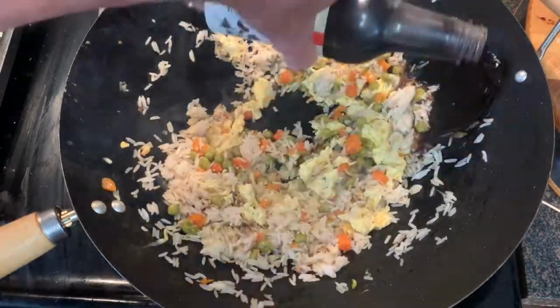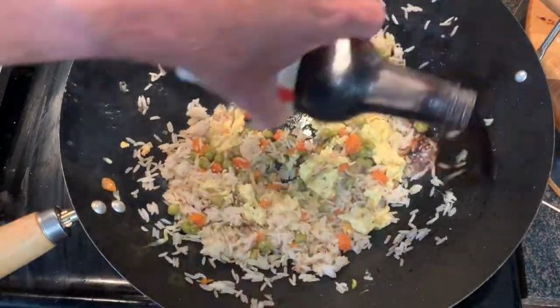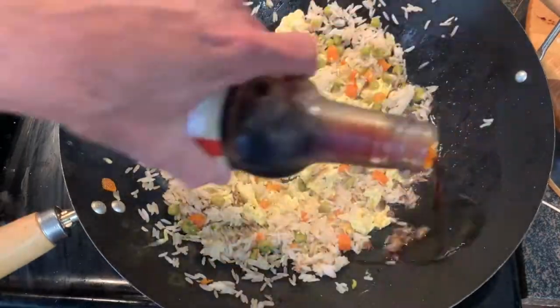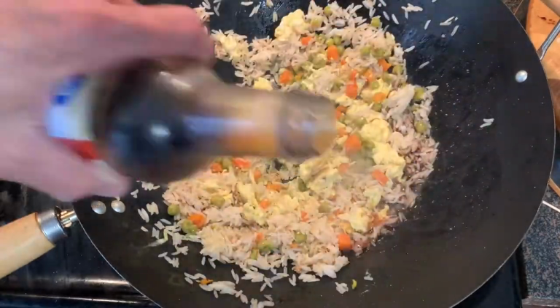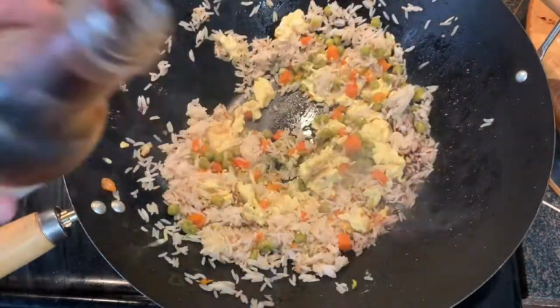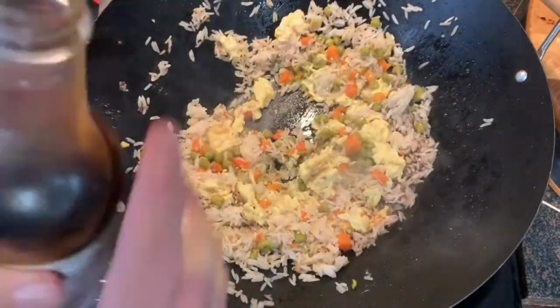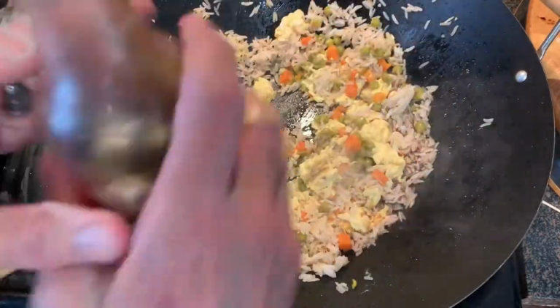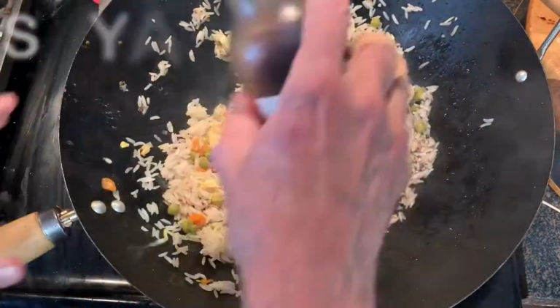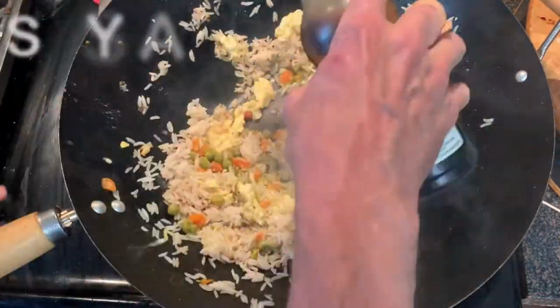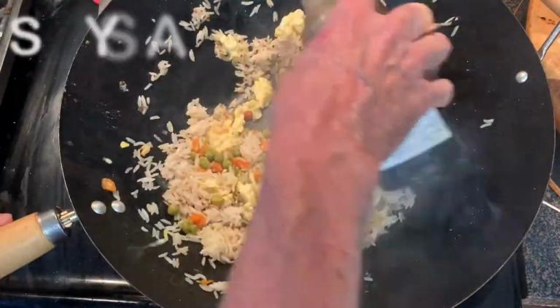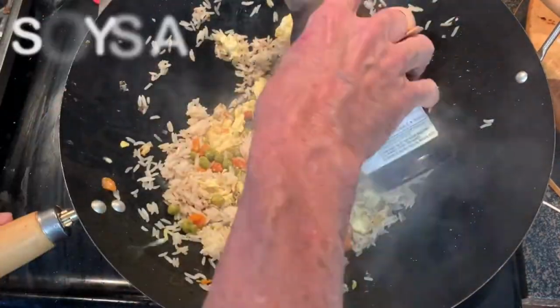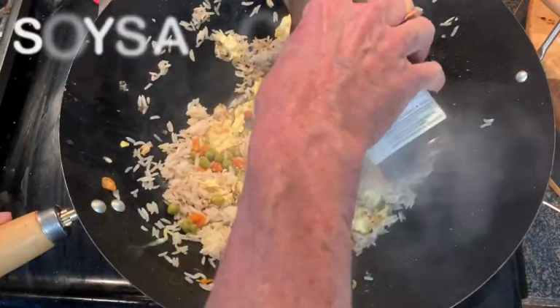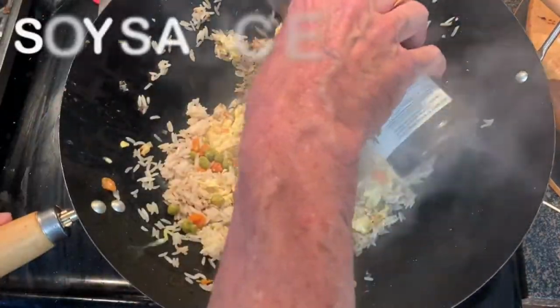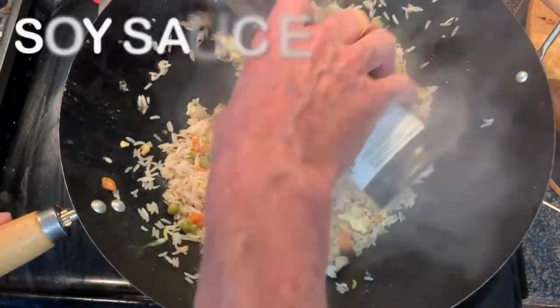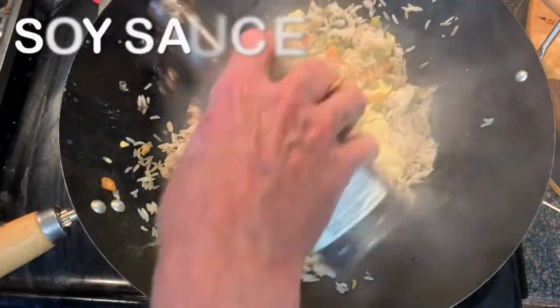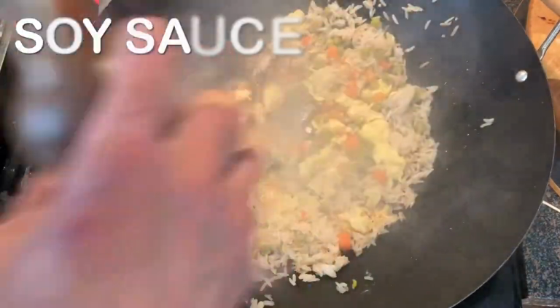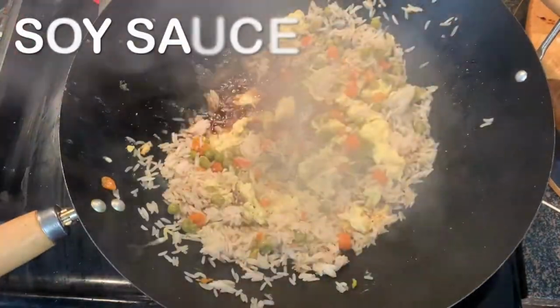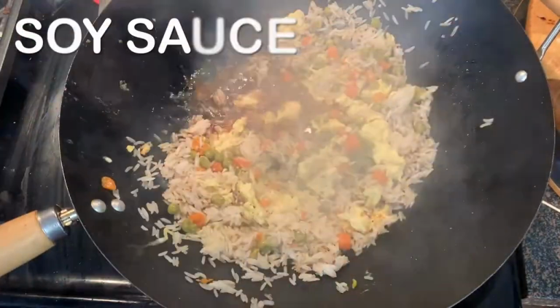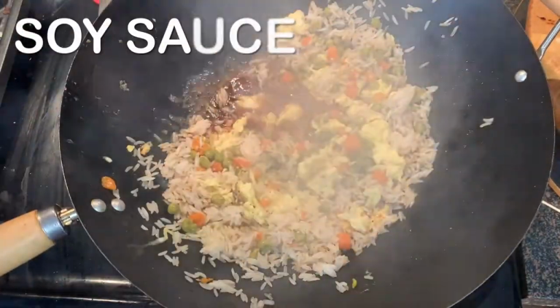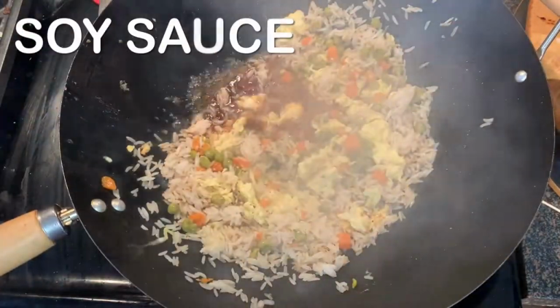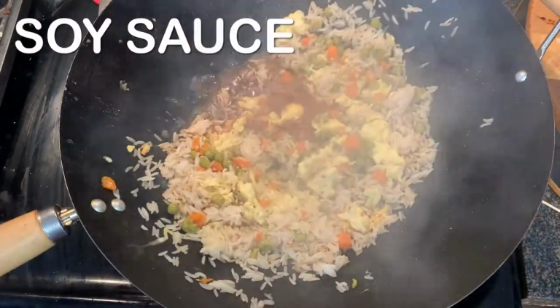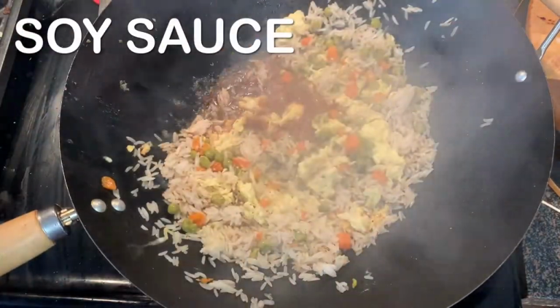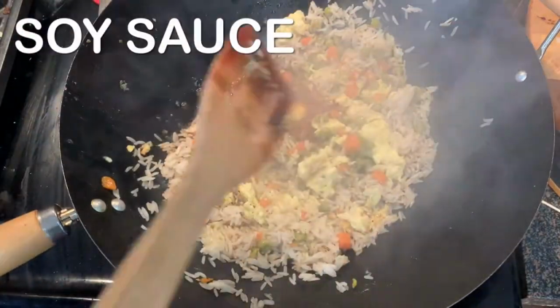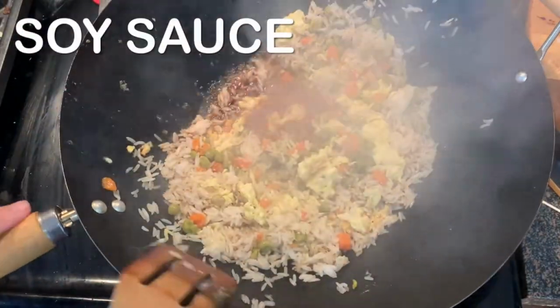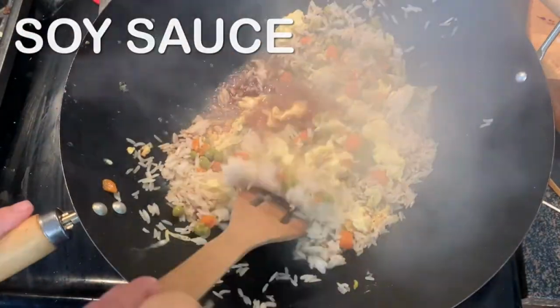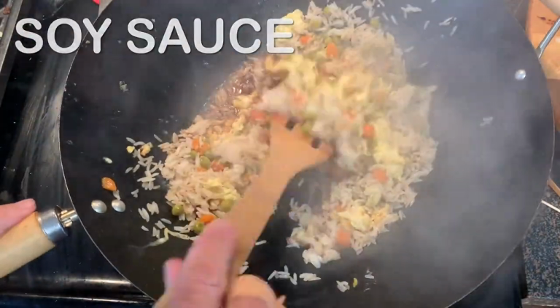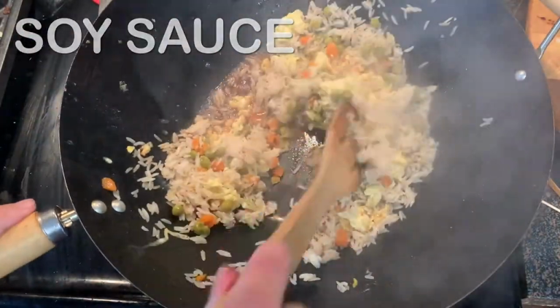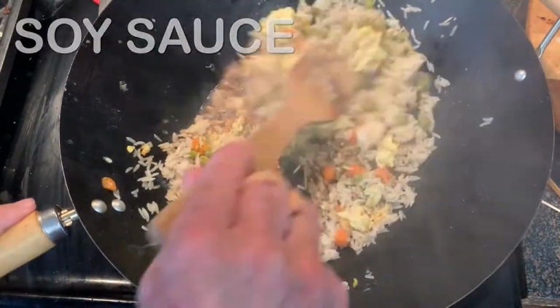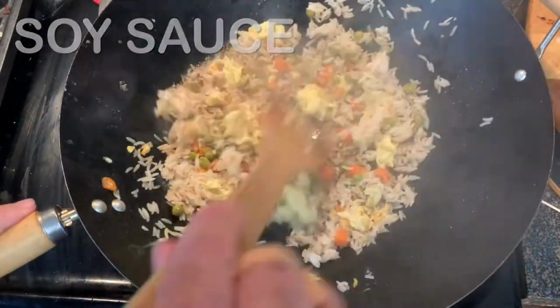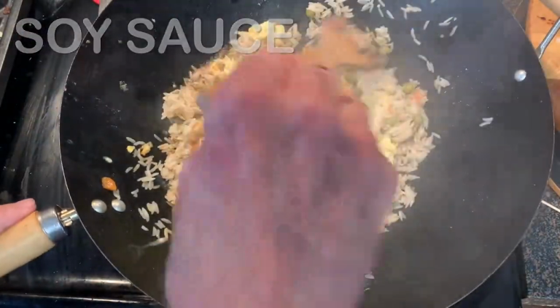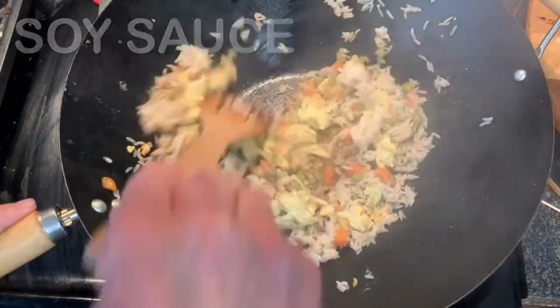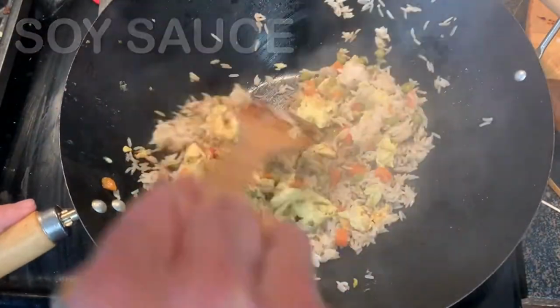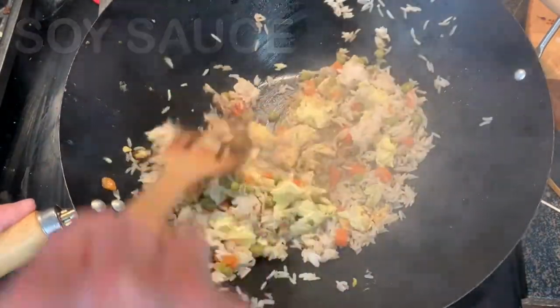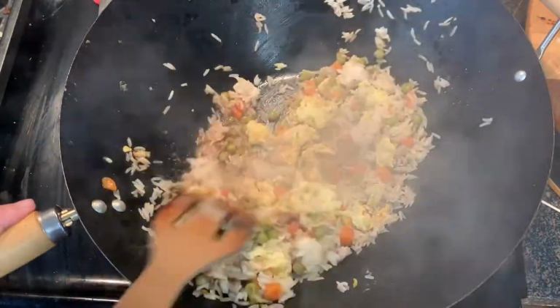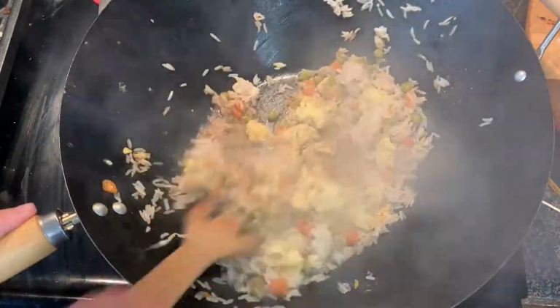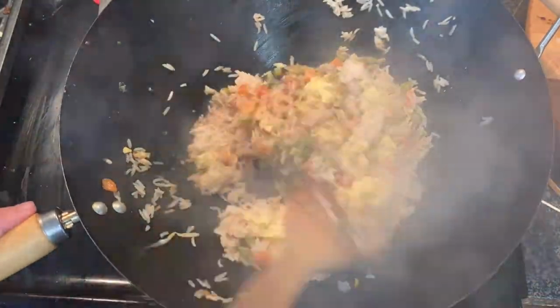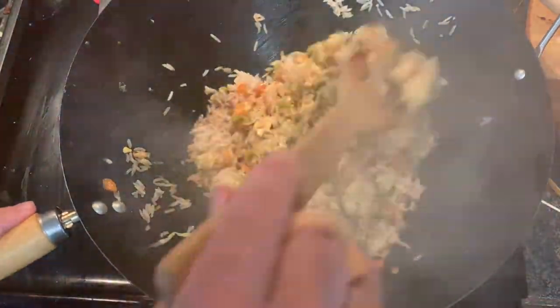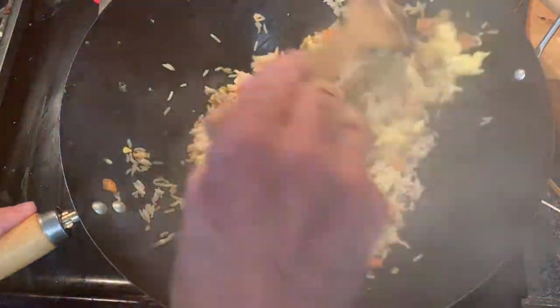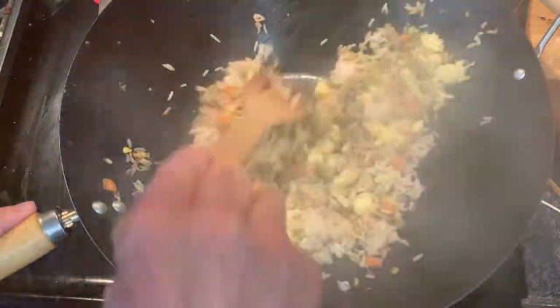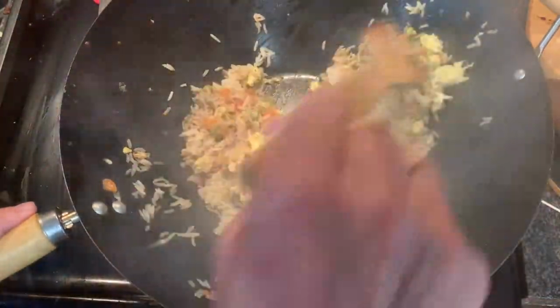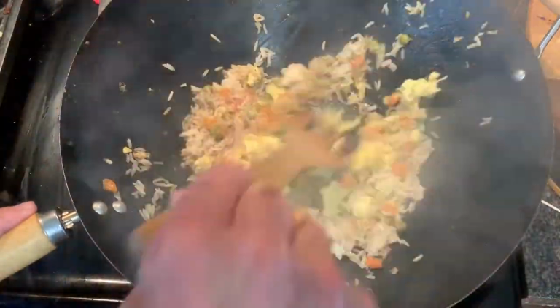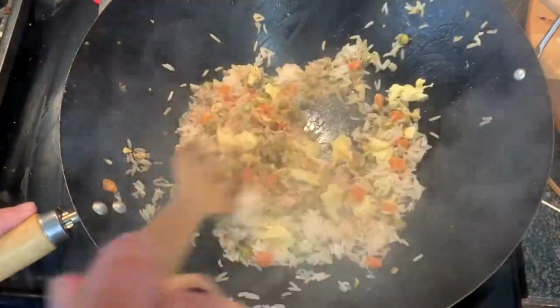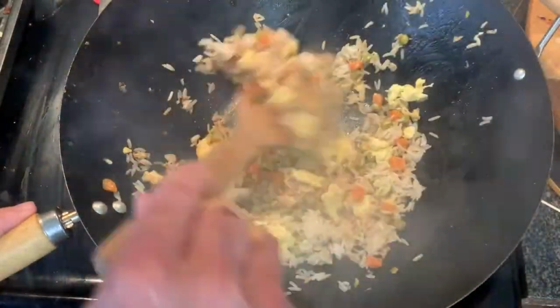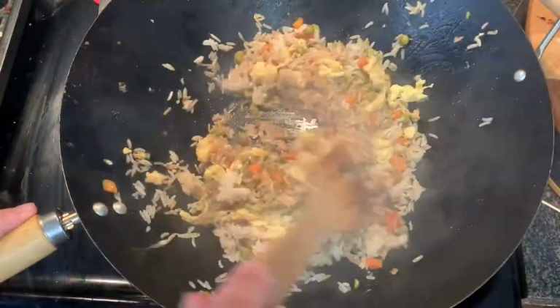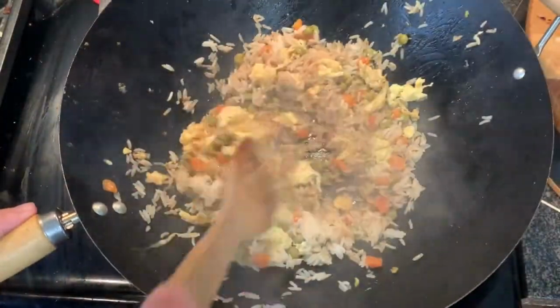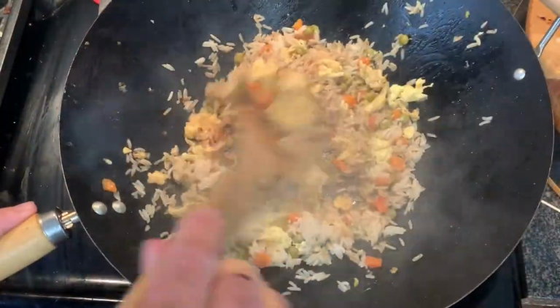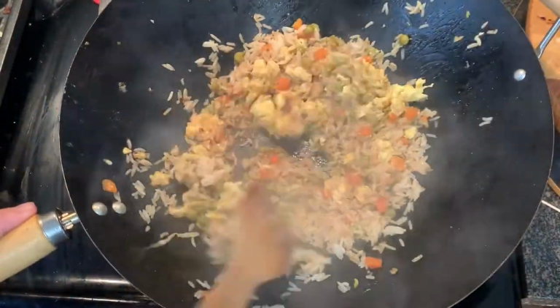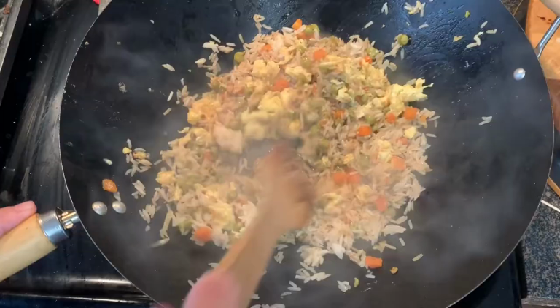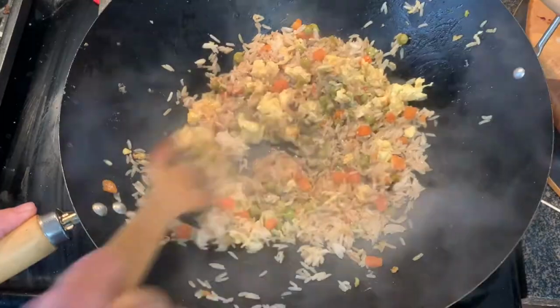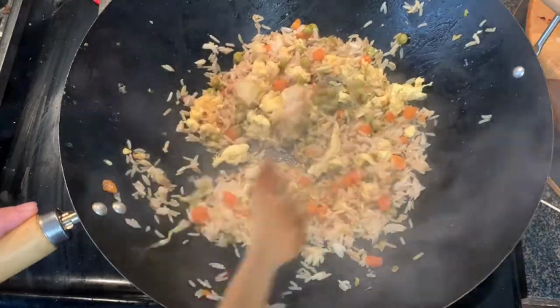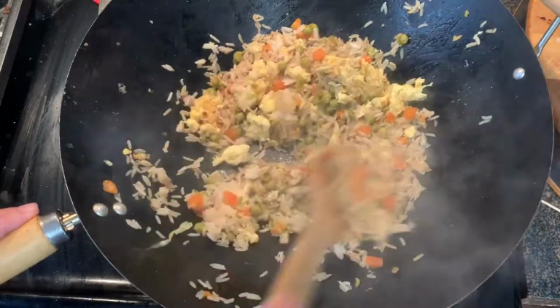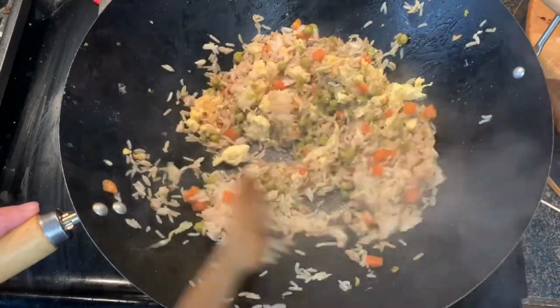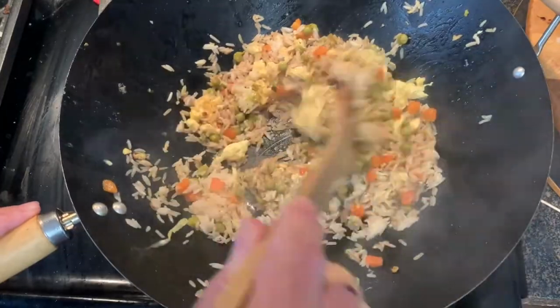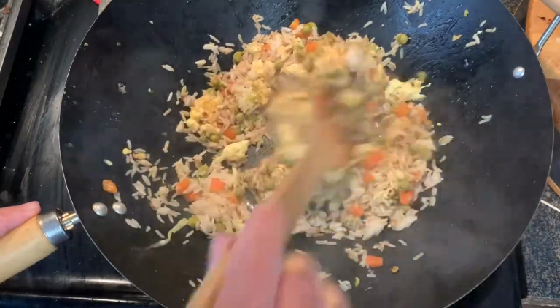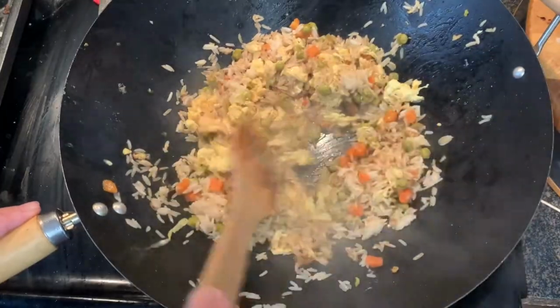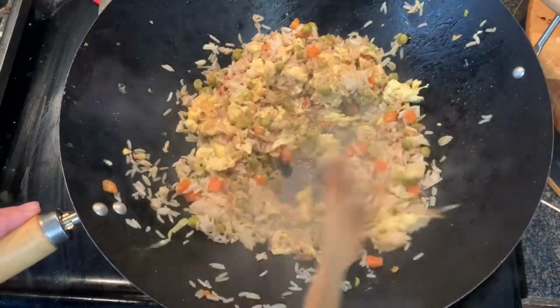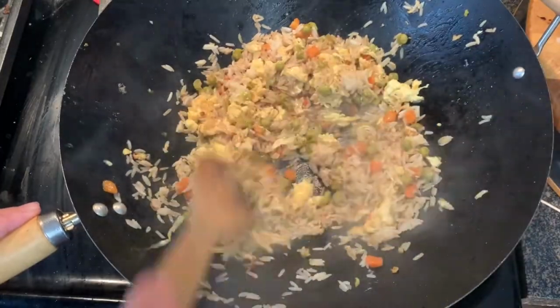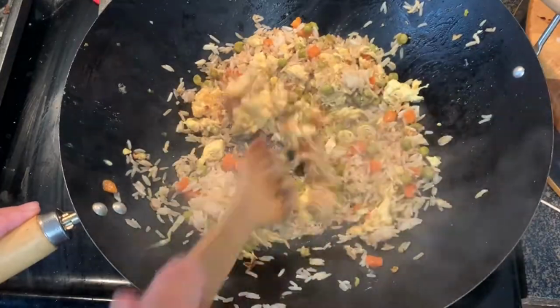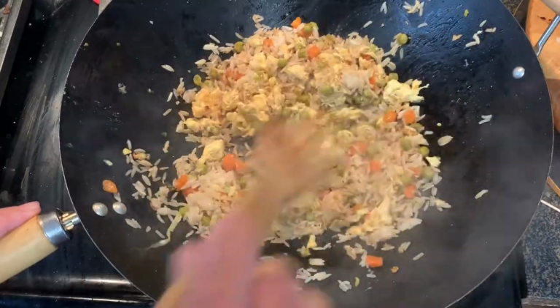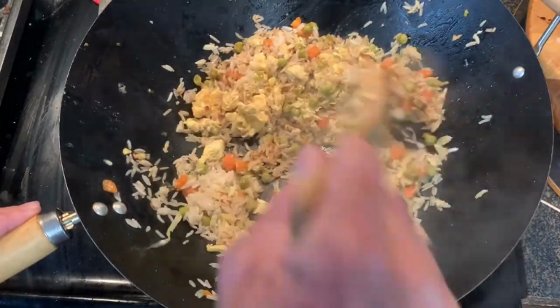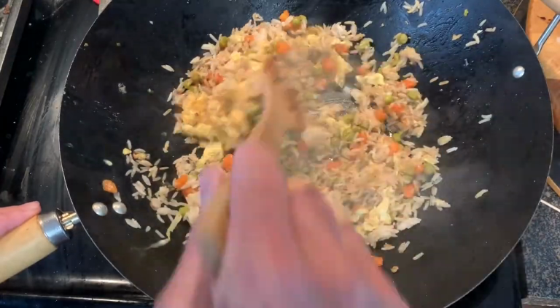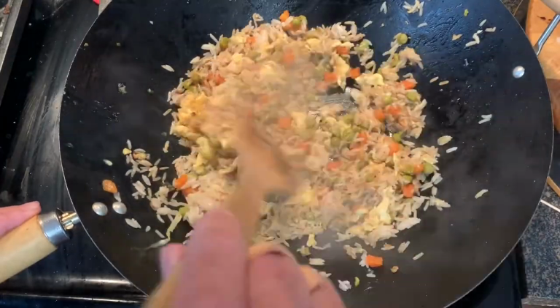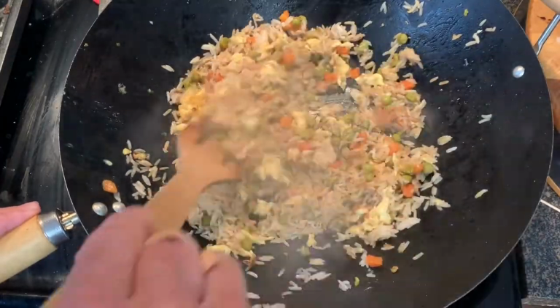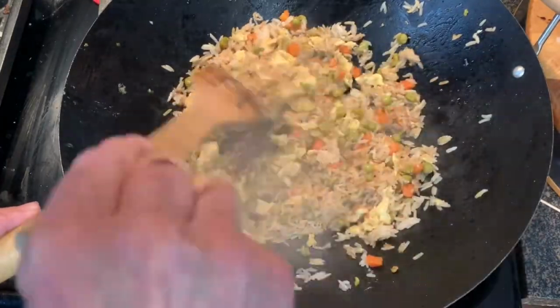Next, add your soy sauce along that top edge. You want to hear it sizzle and you want to see it steam just like you see there.